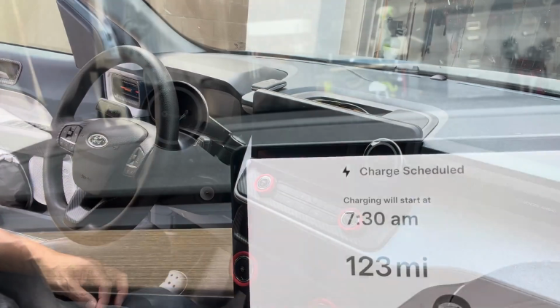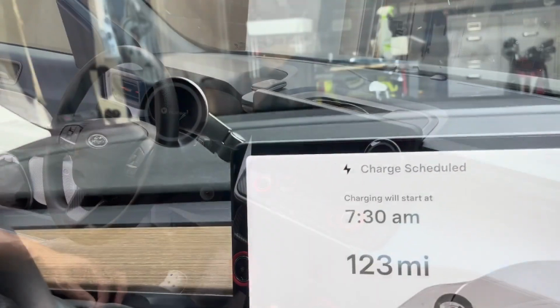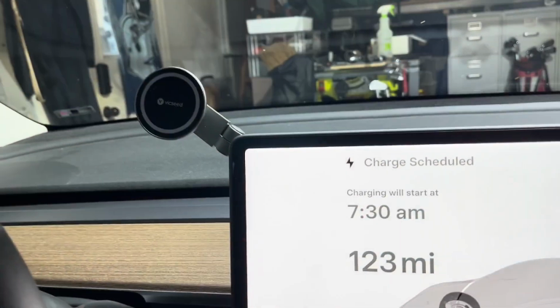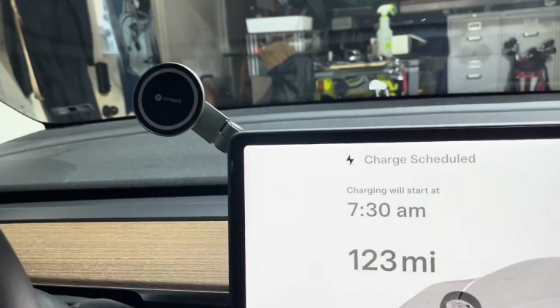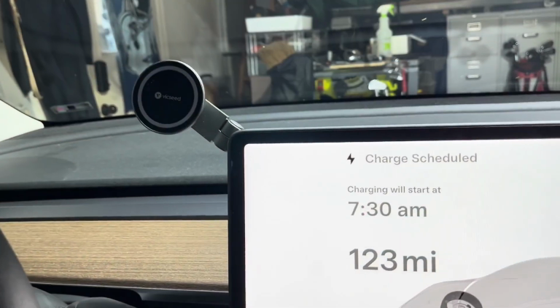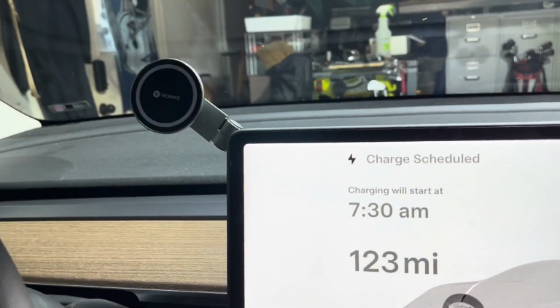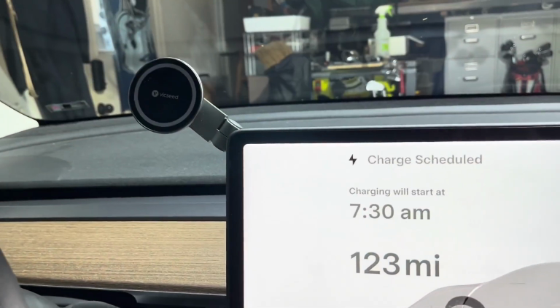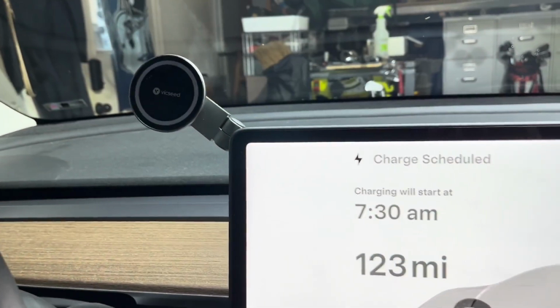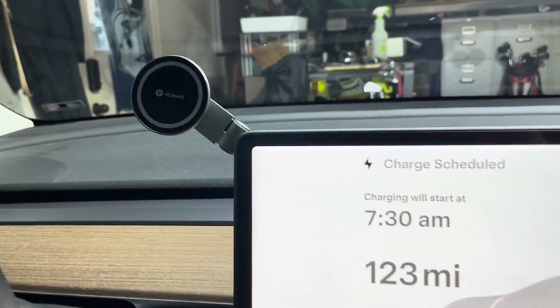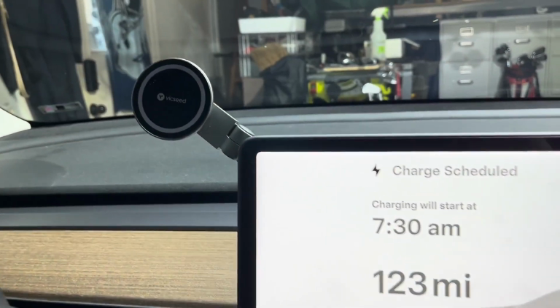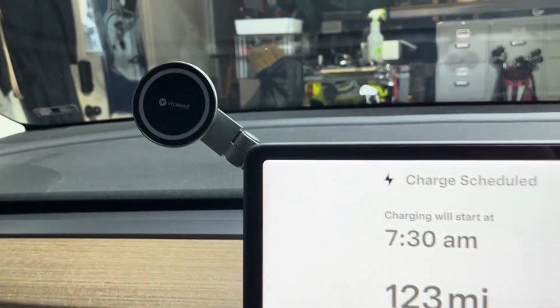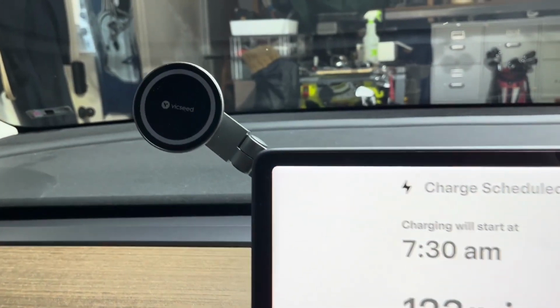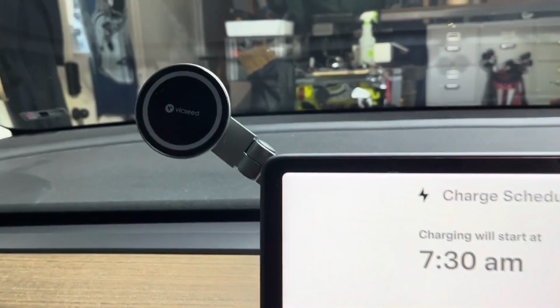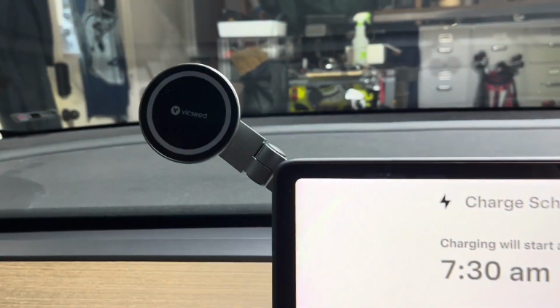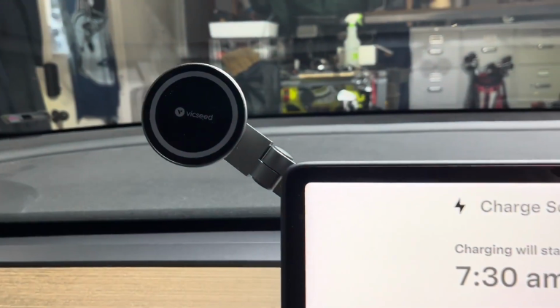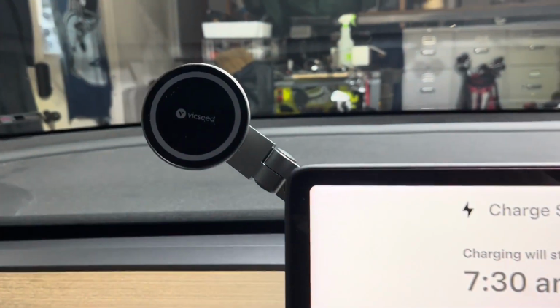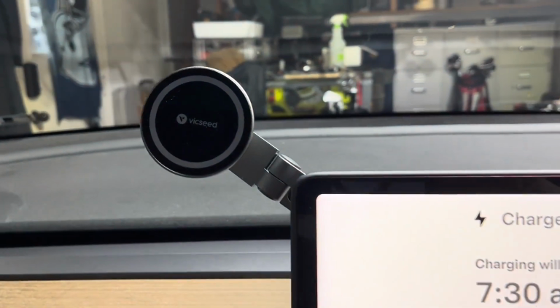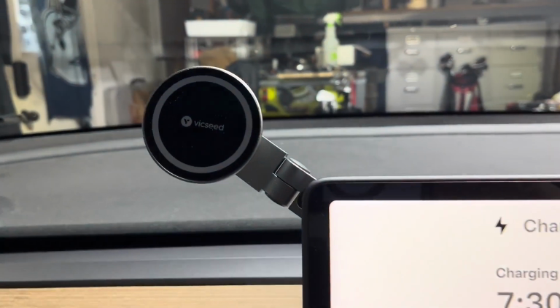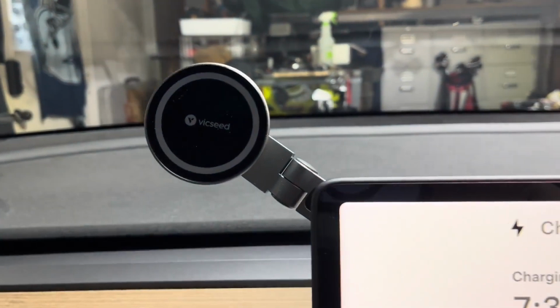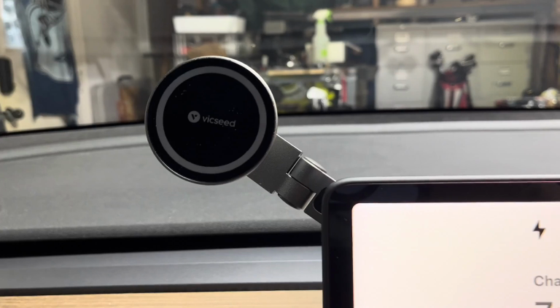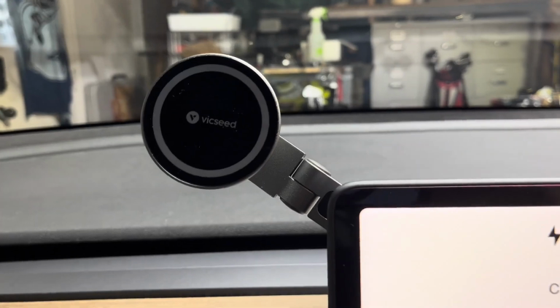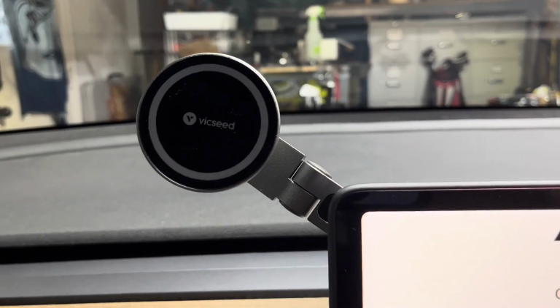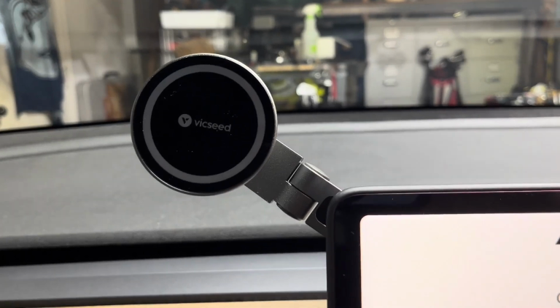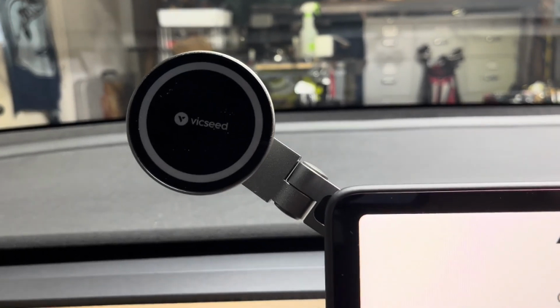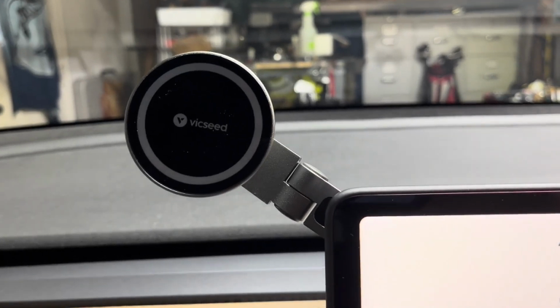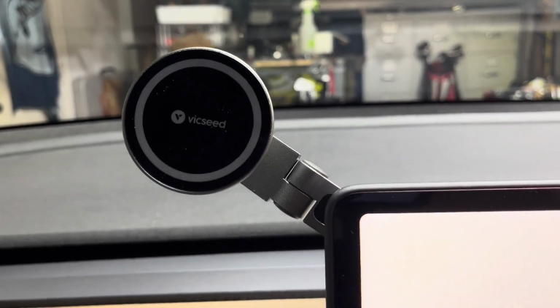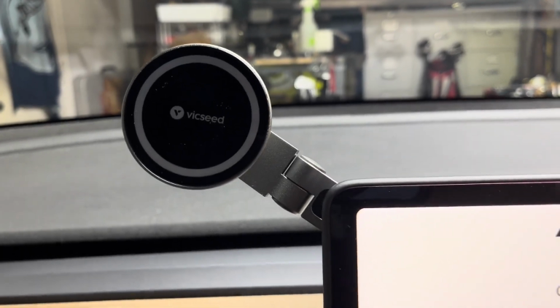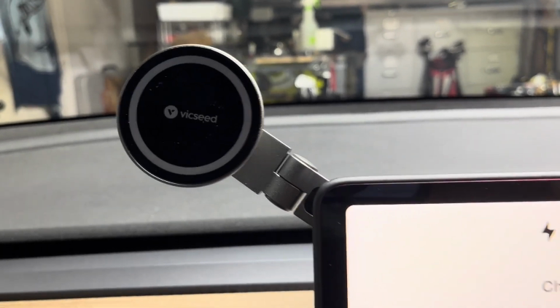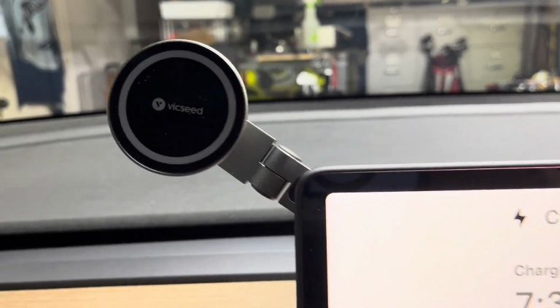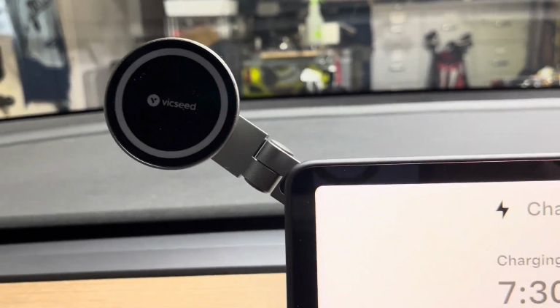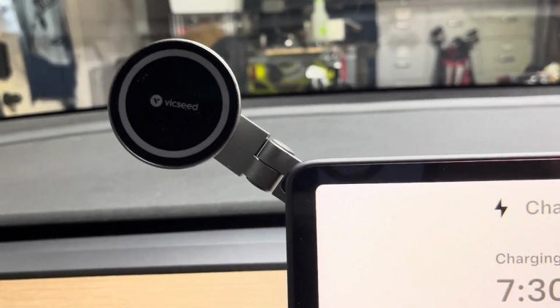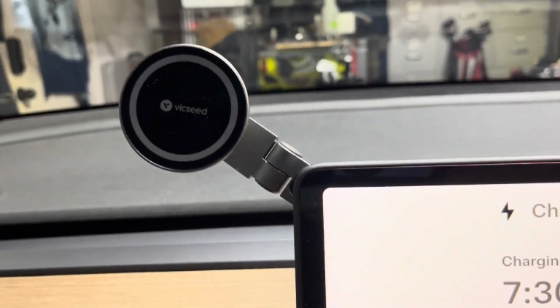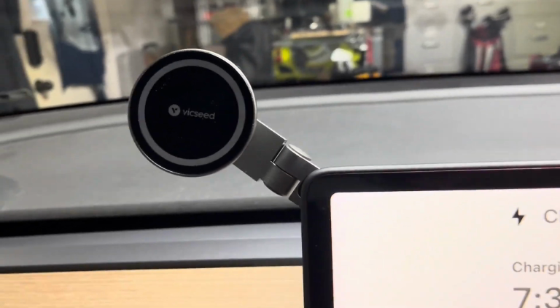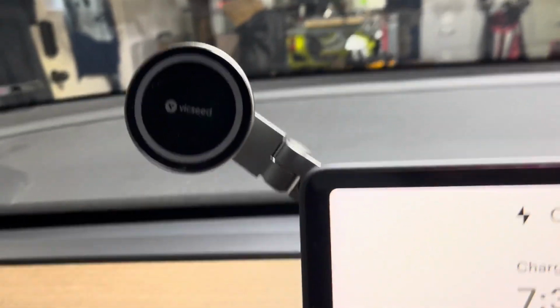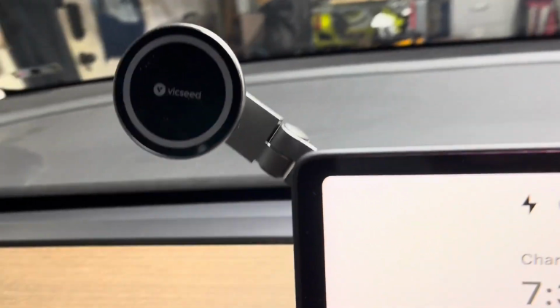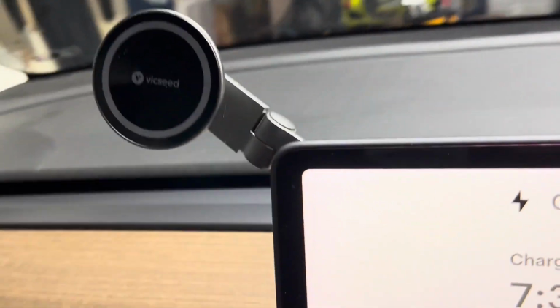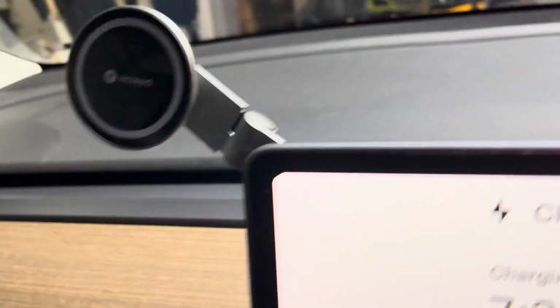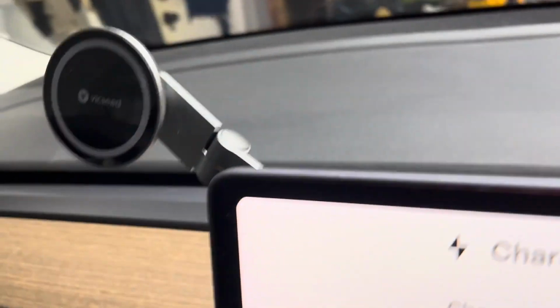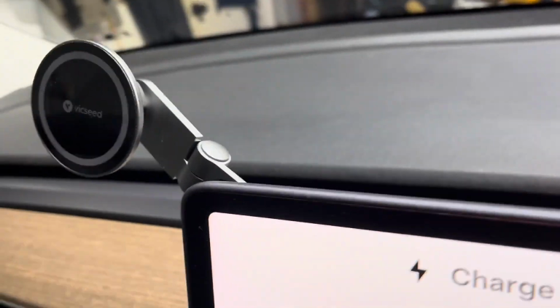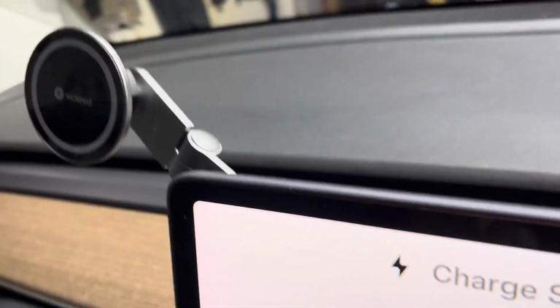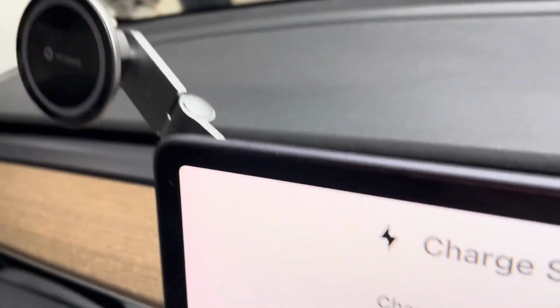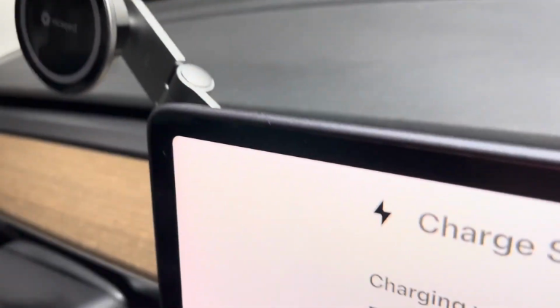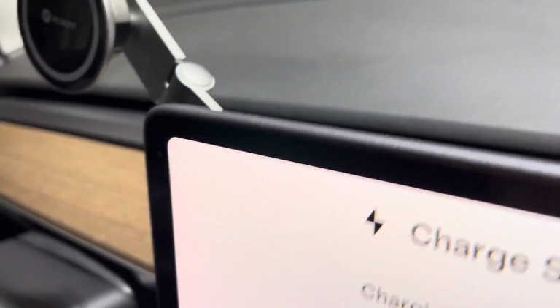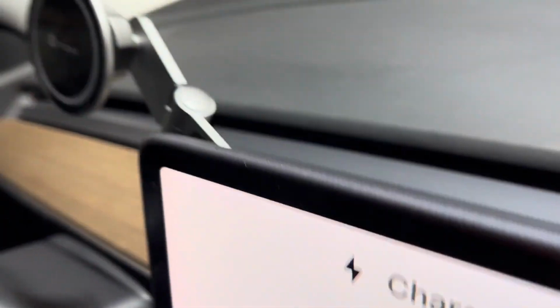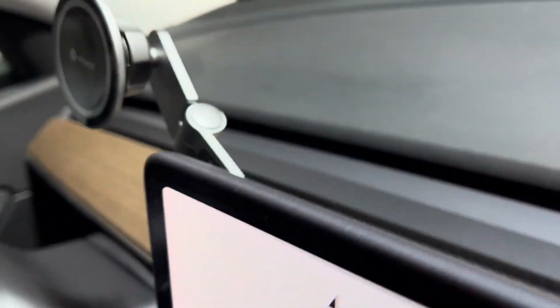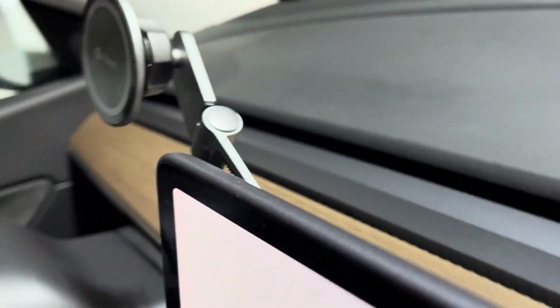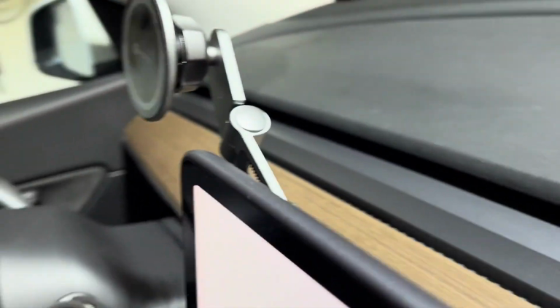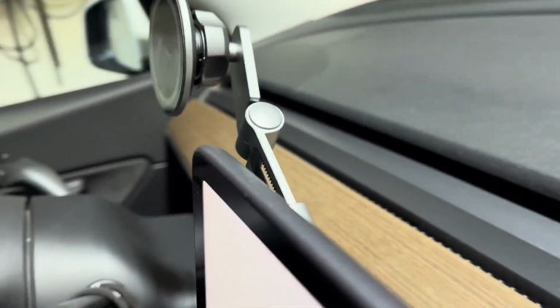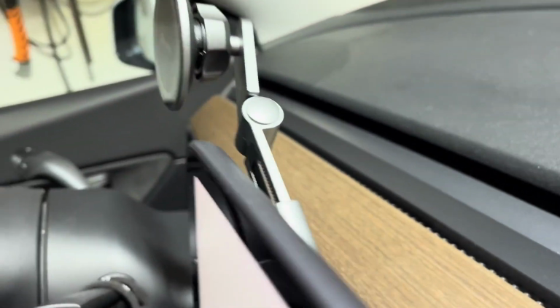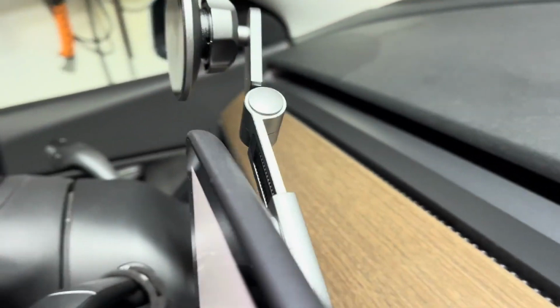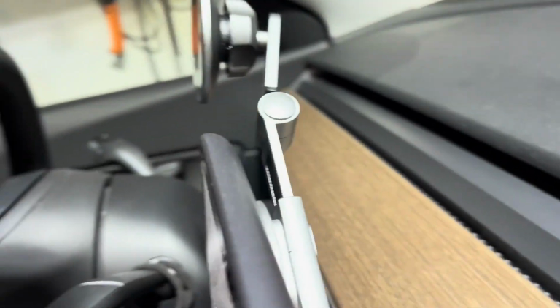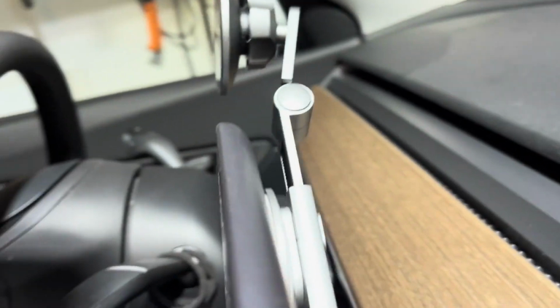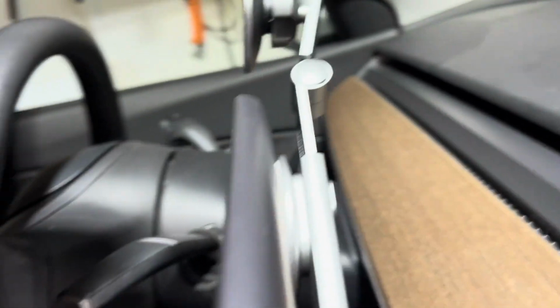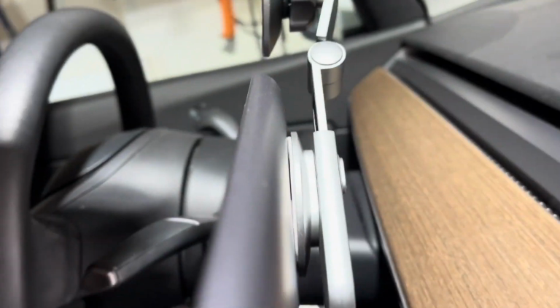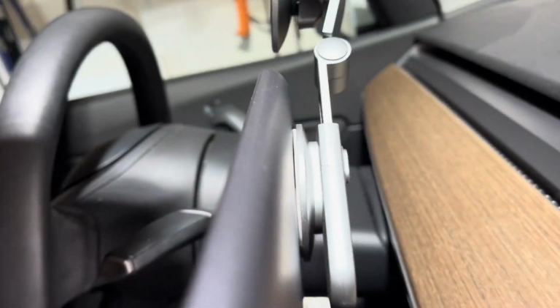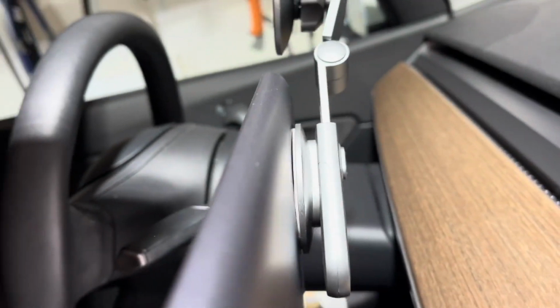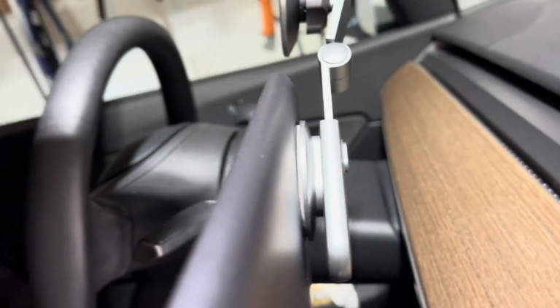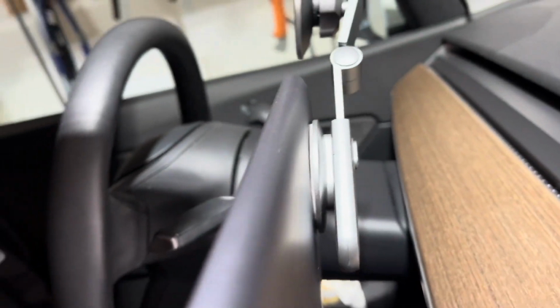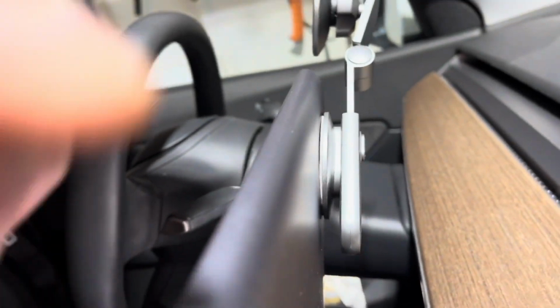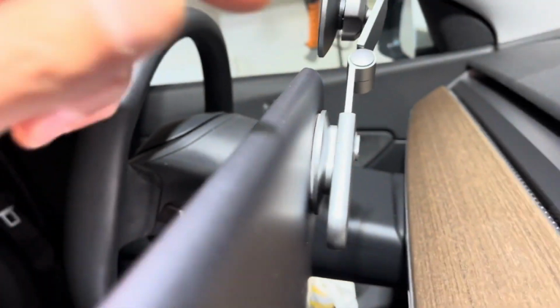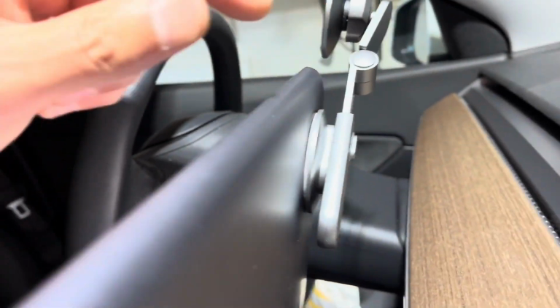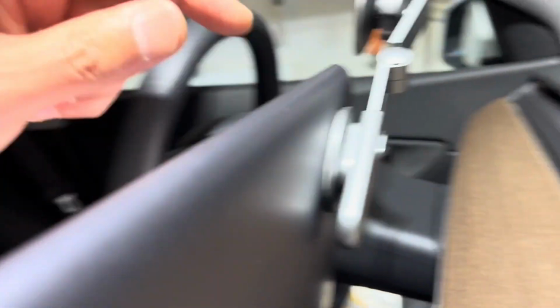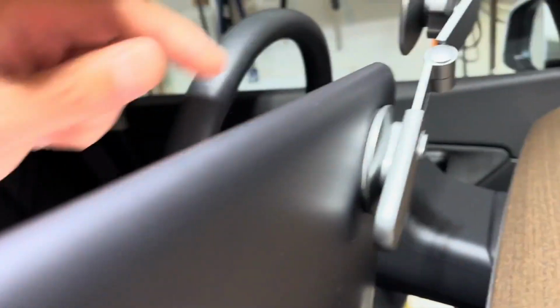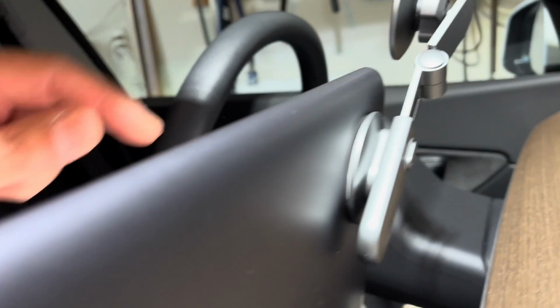Of course, the mount works great on a Tesla just like it's supposed to. This is the way it sits in the back of a Tesla.